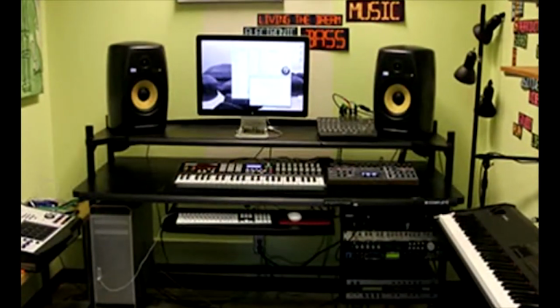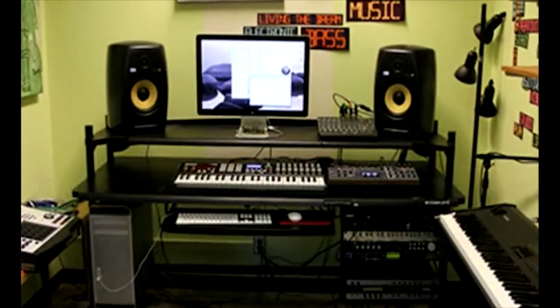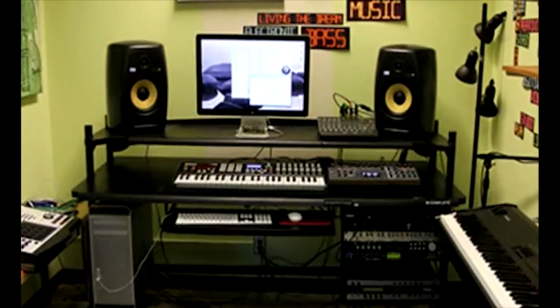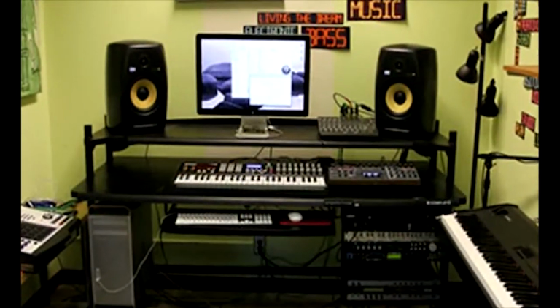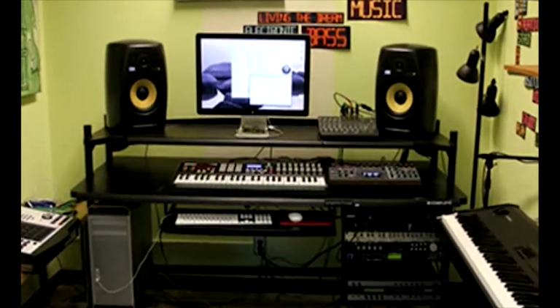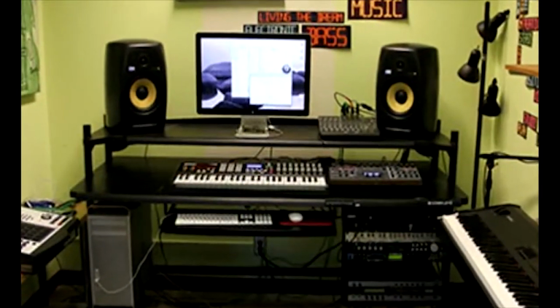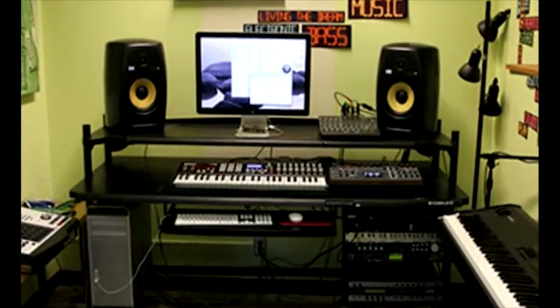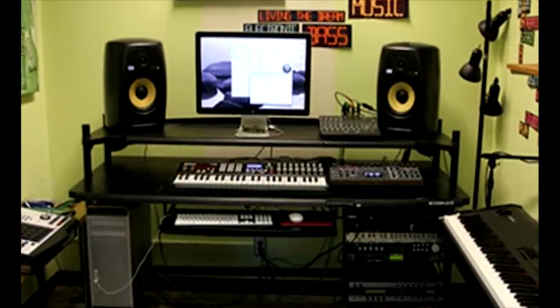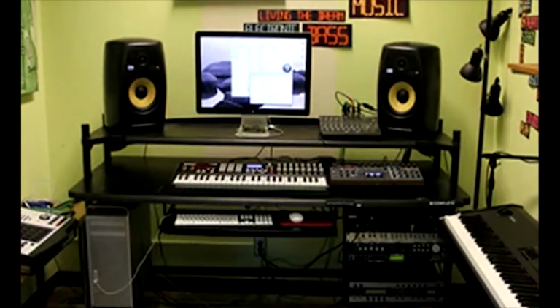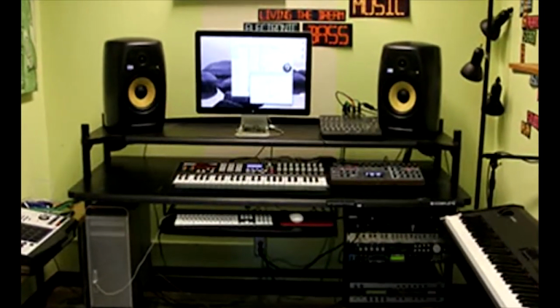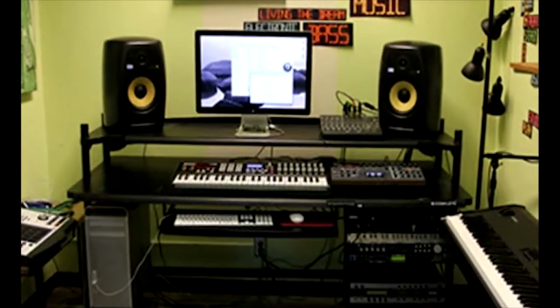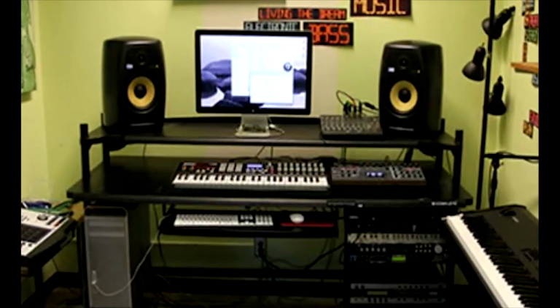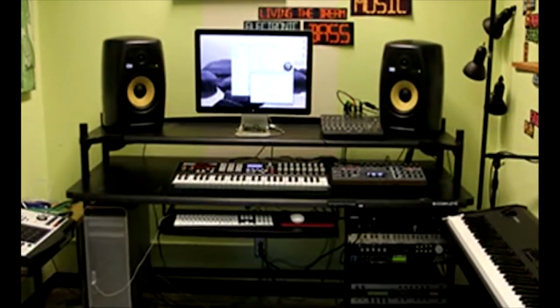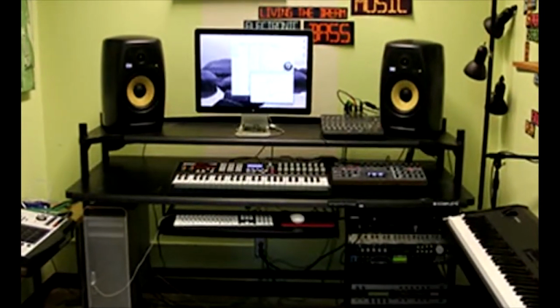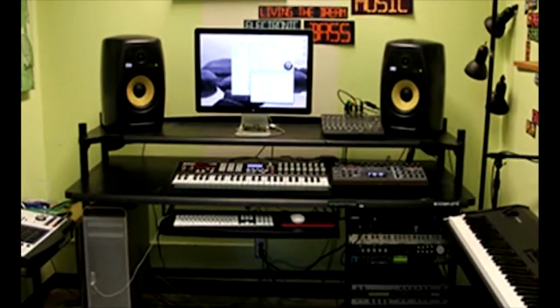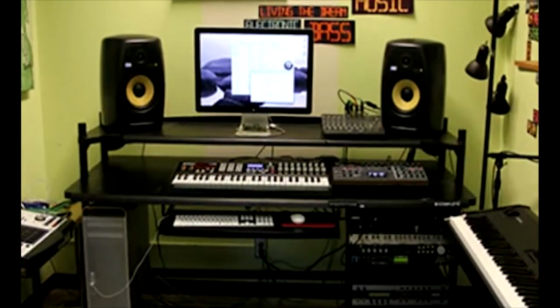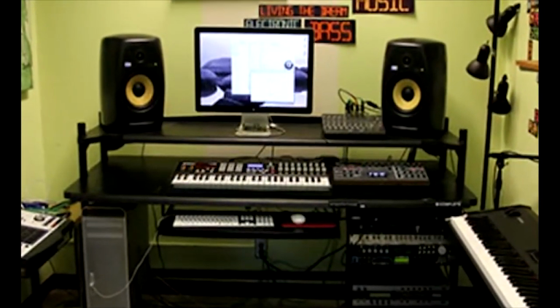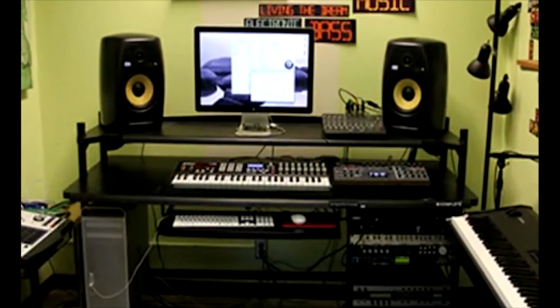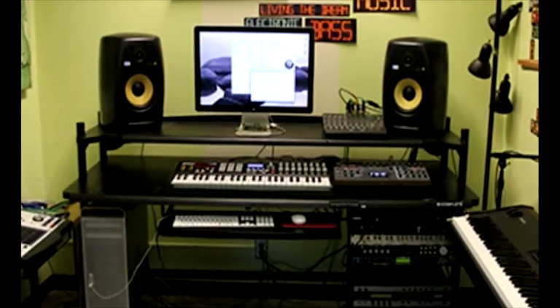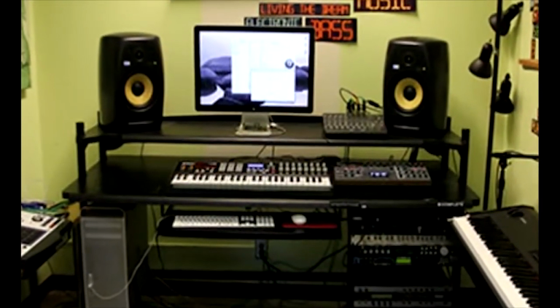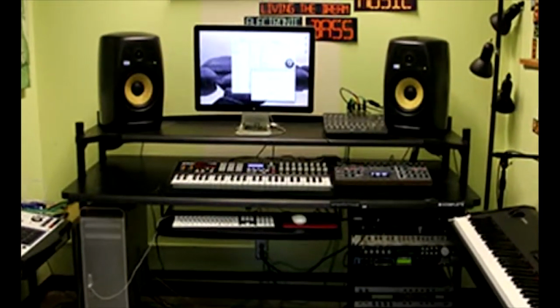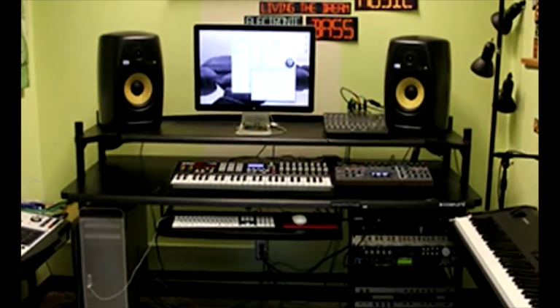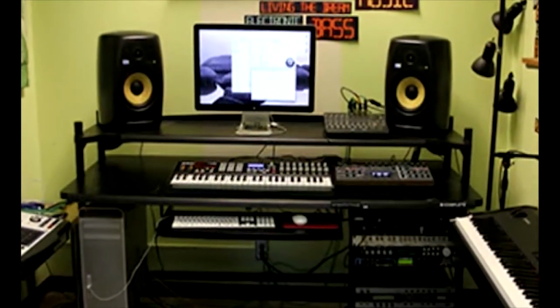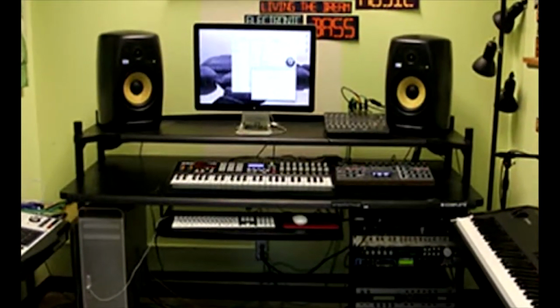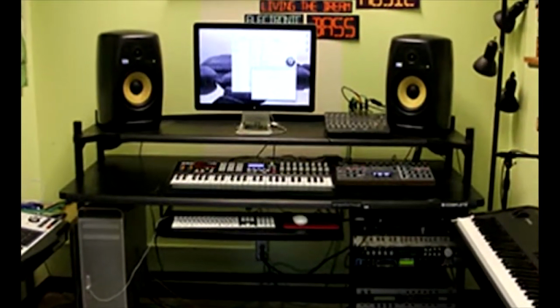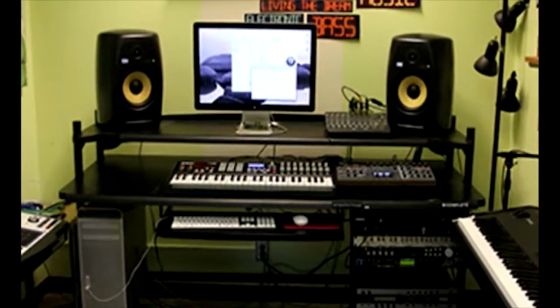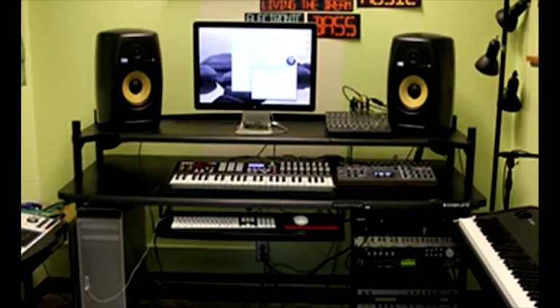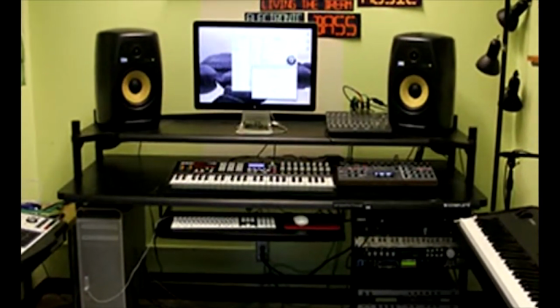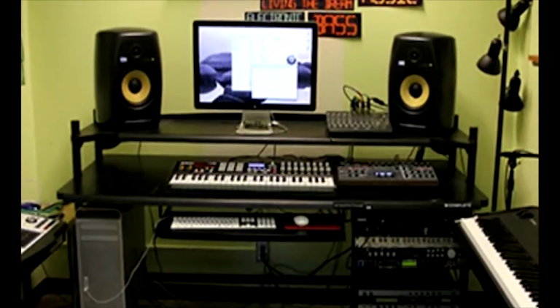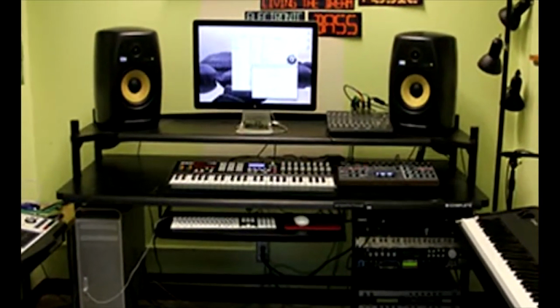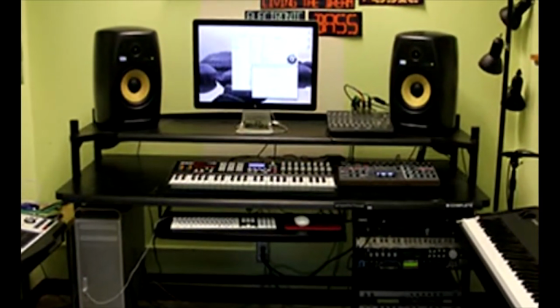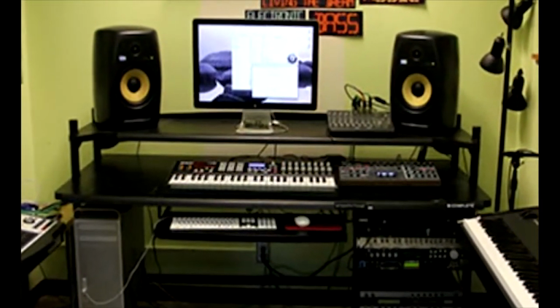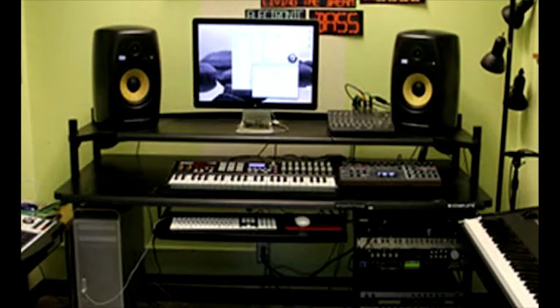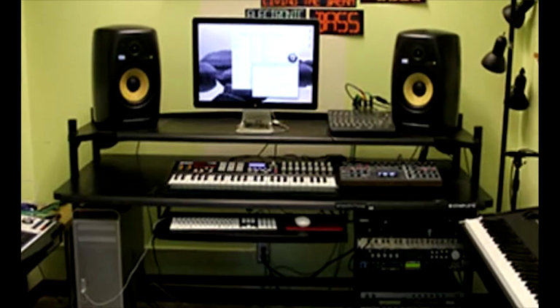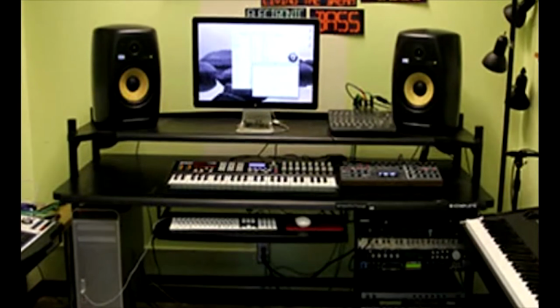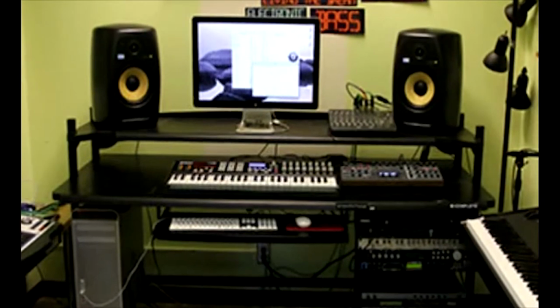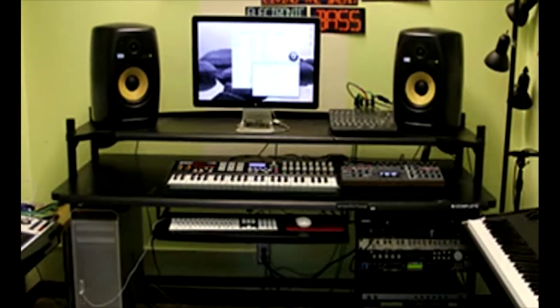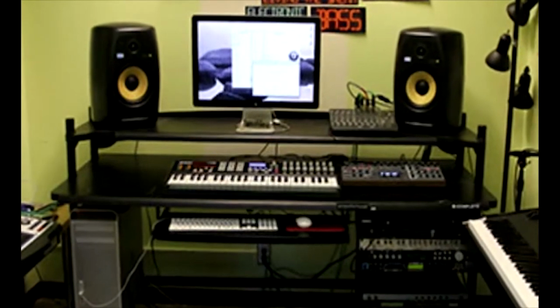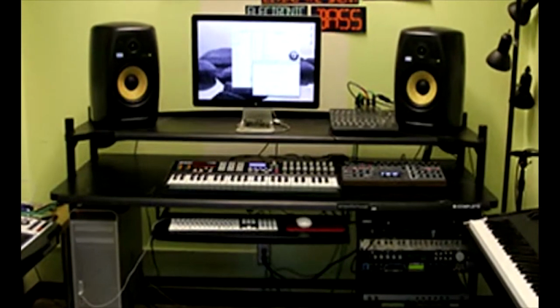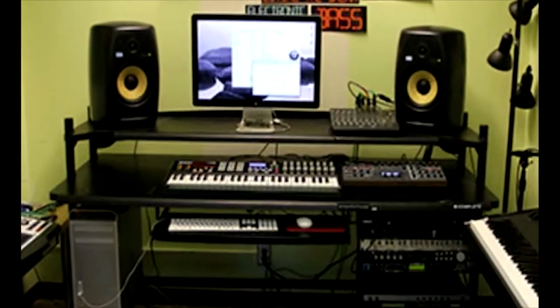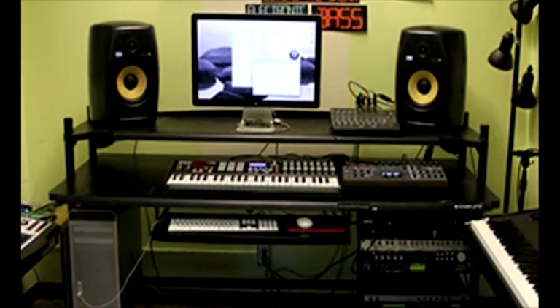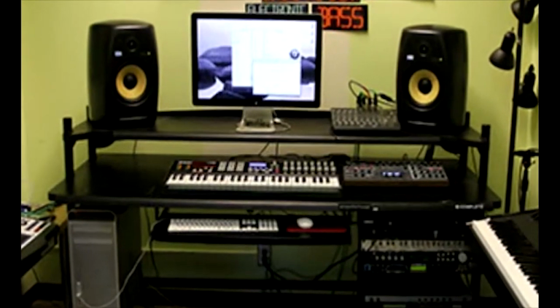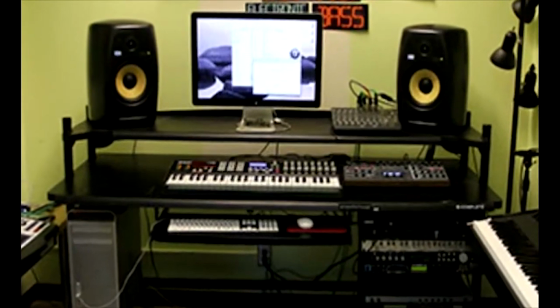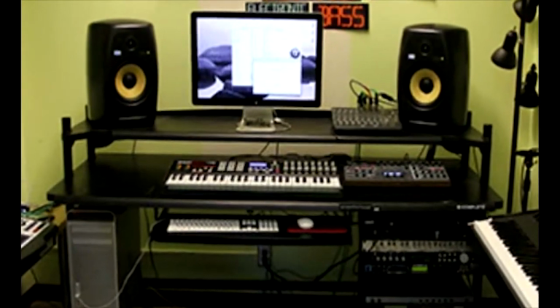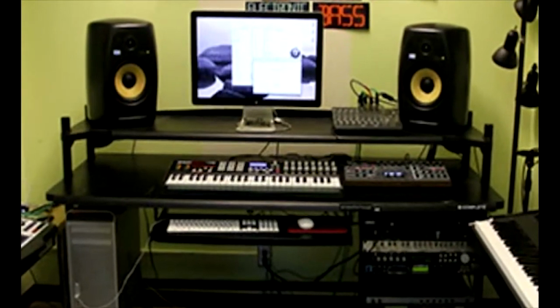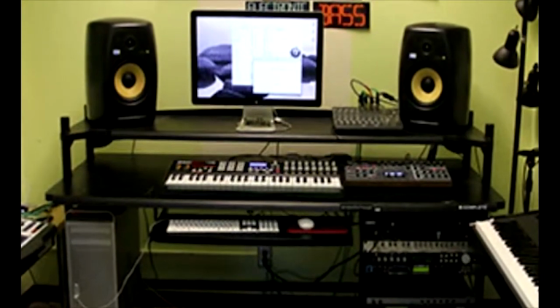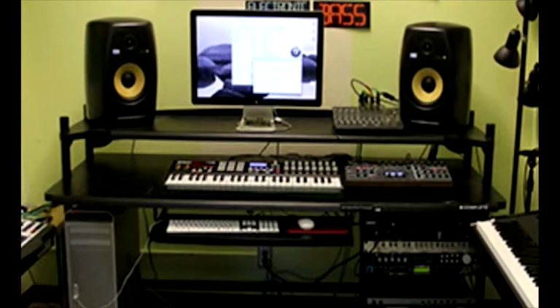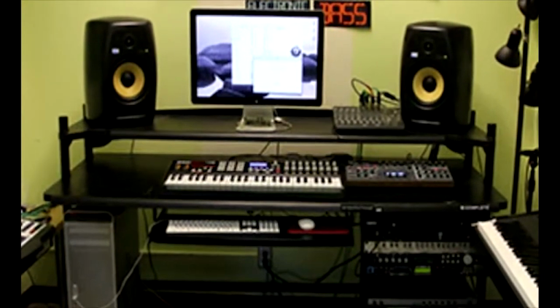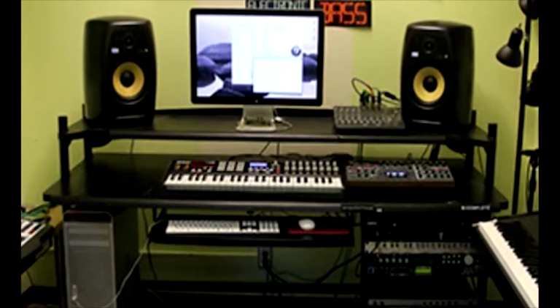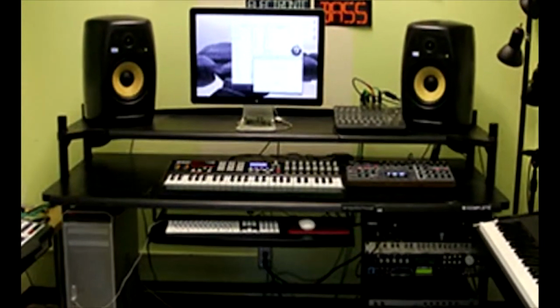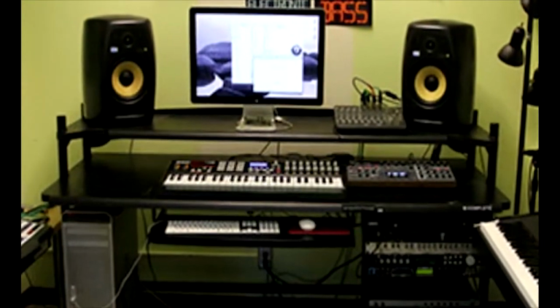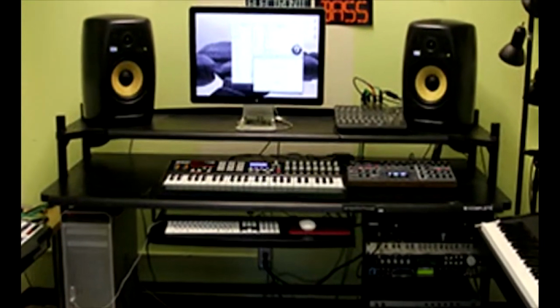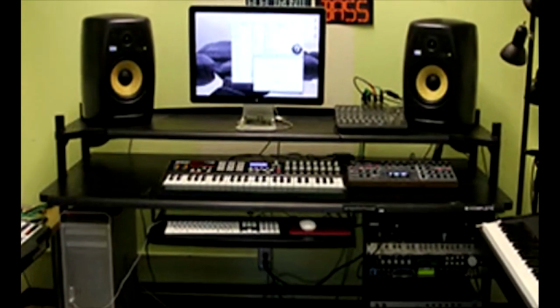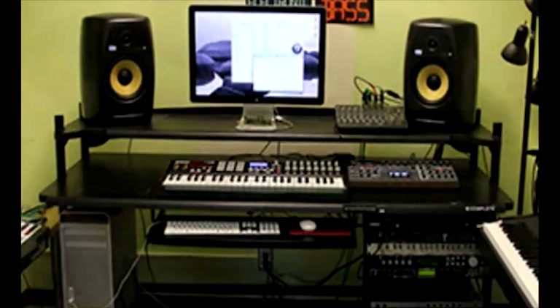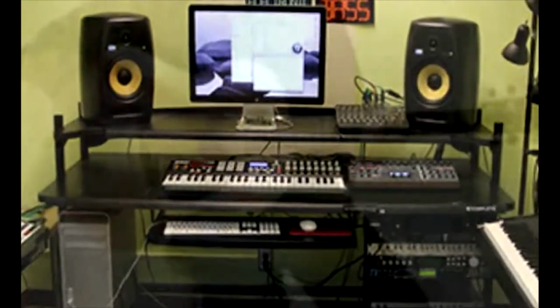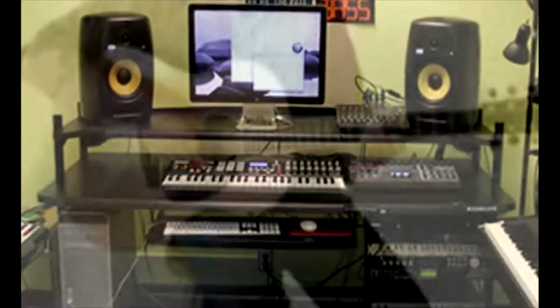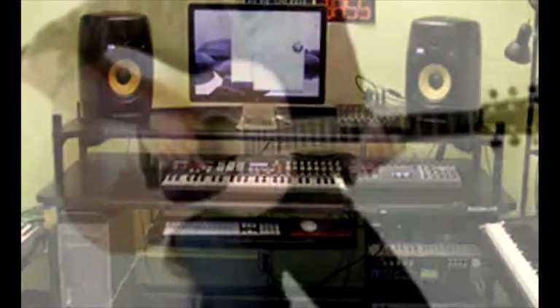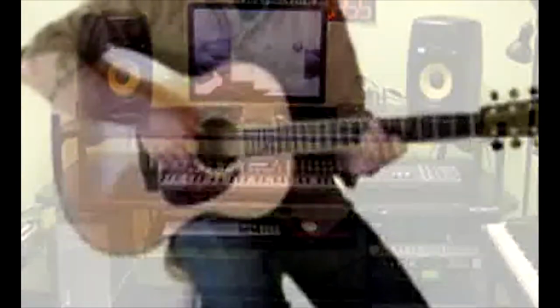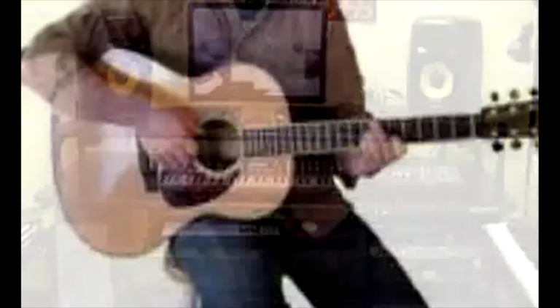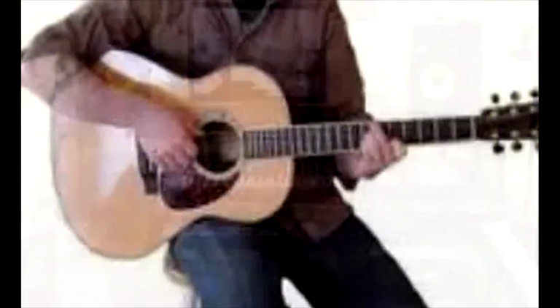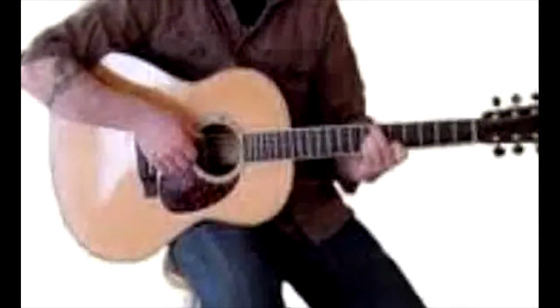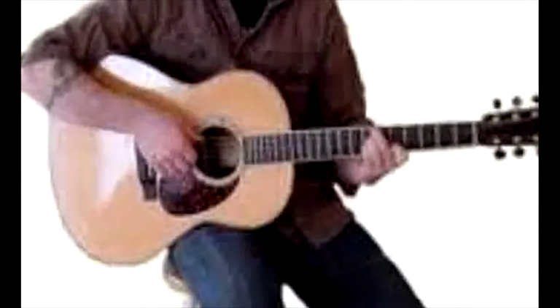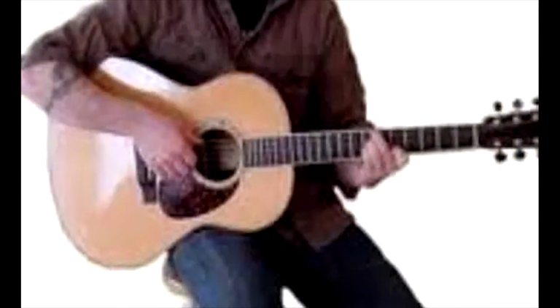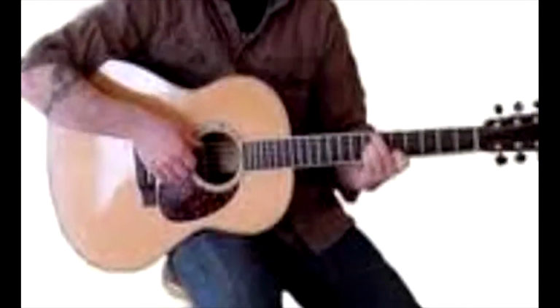Students also learn general production techniques such as multi-track recording, surround sound mixing, and sound design for visual media.